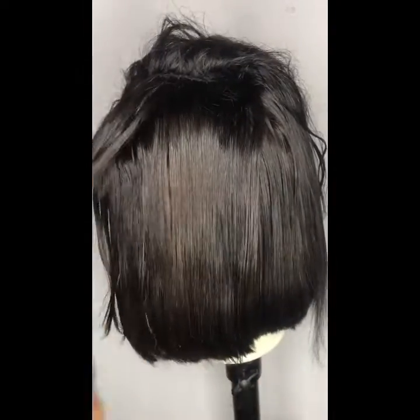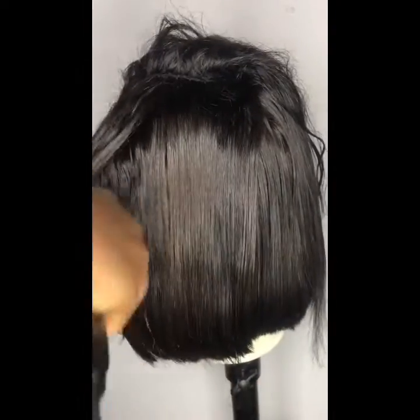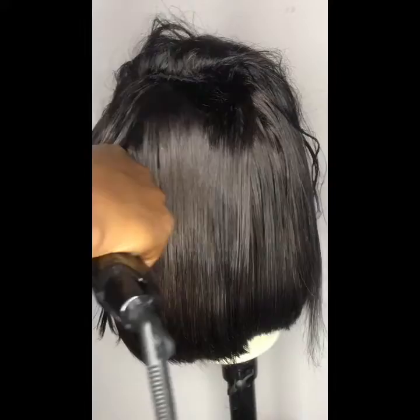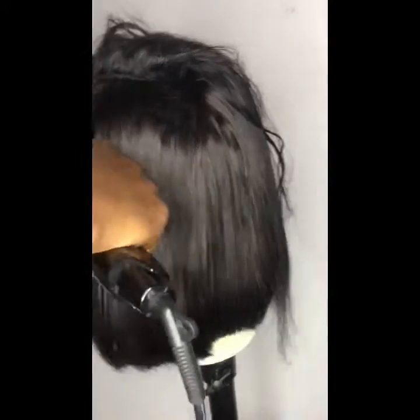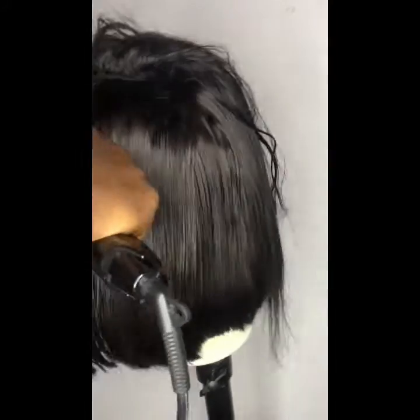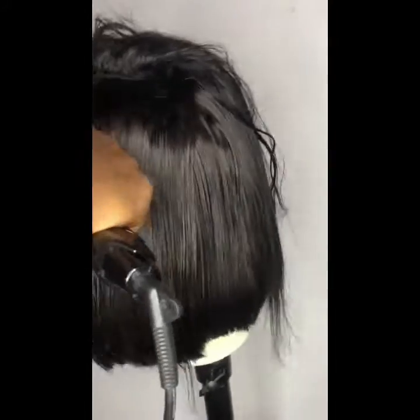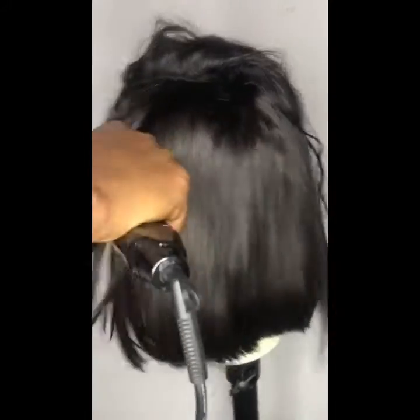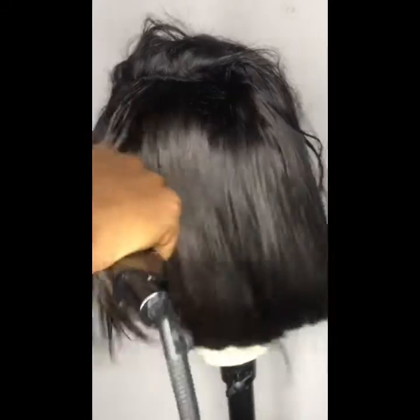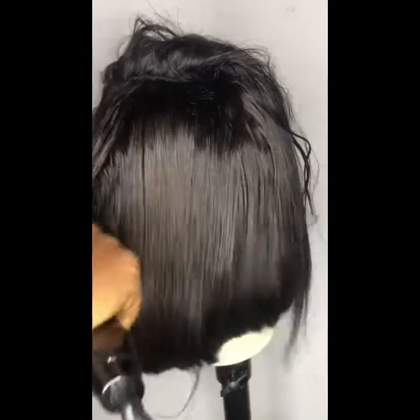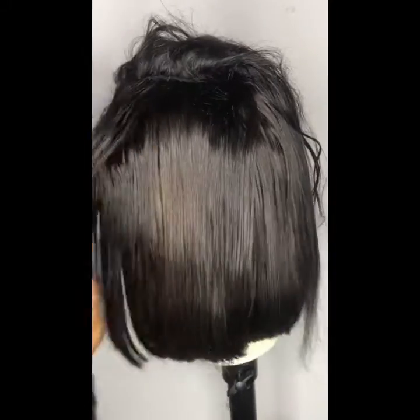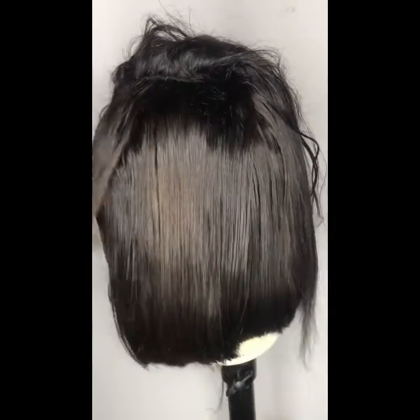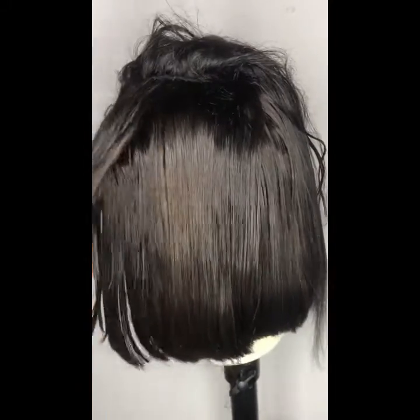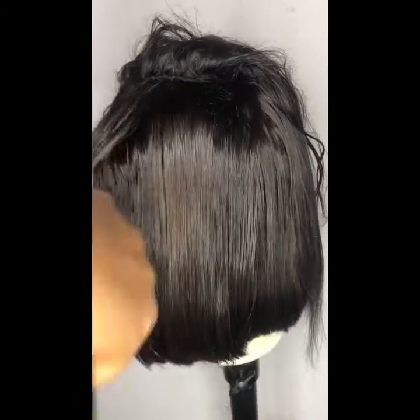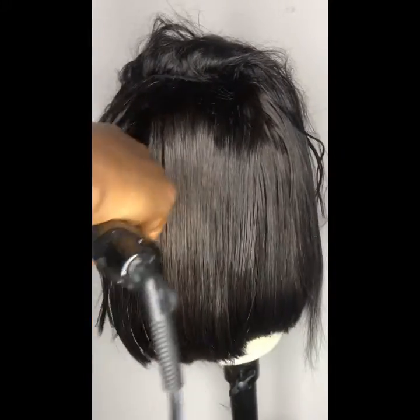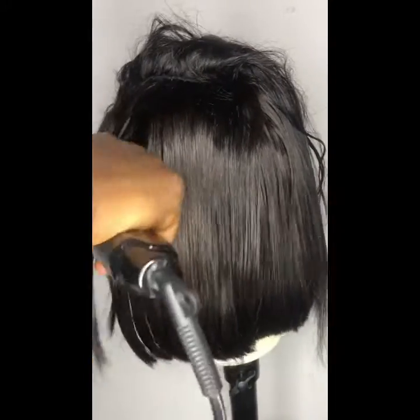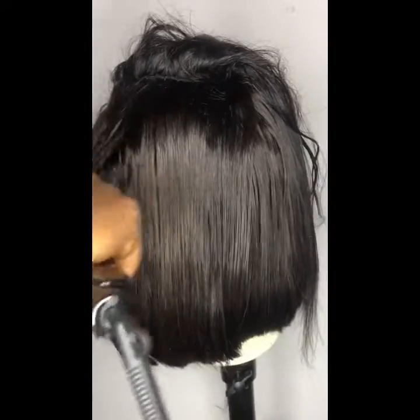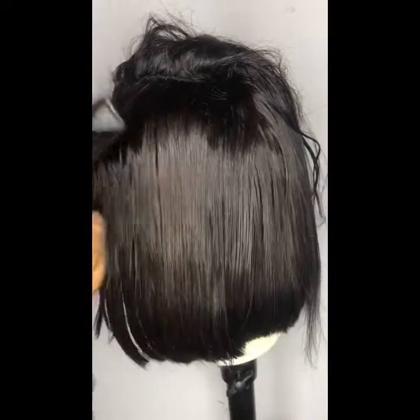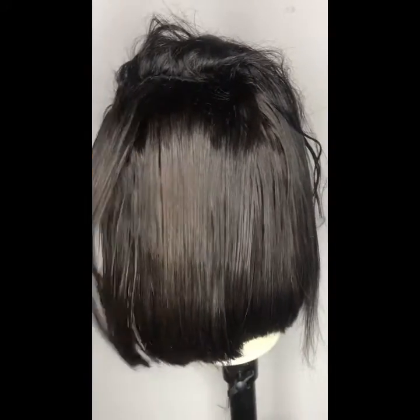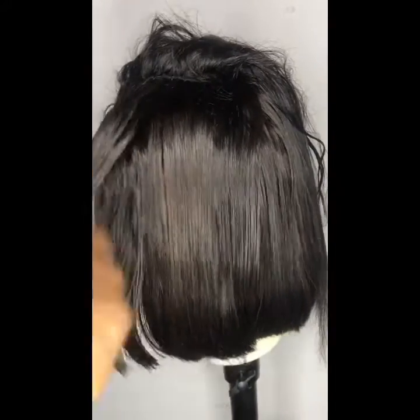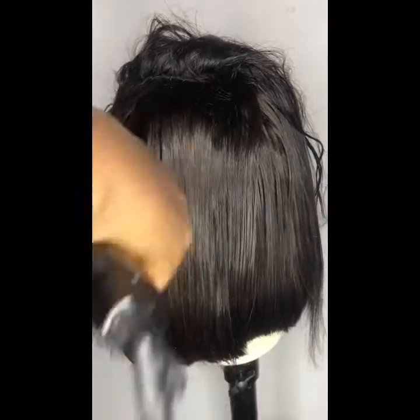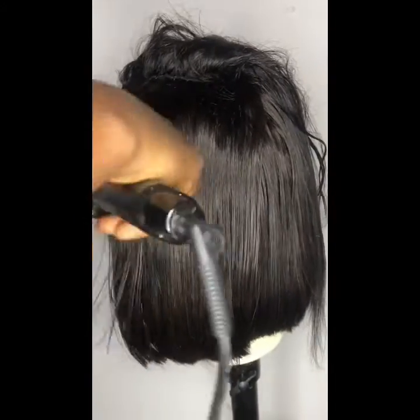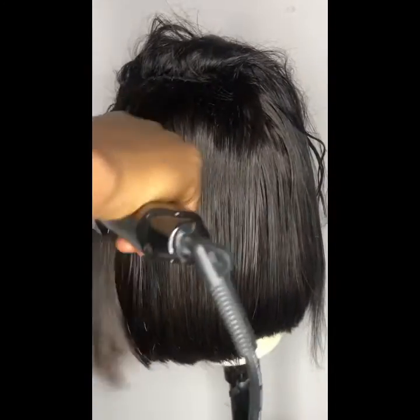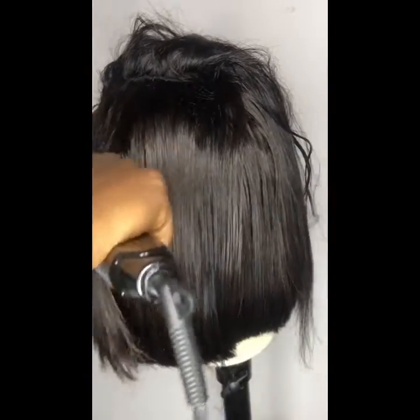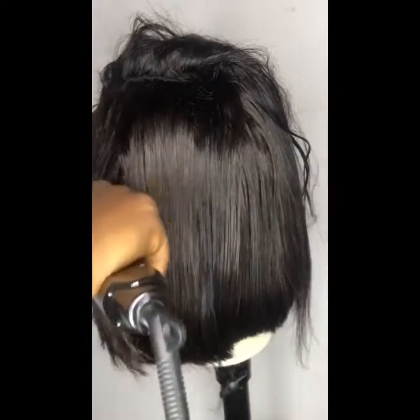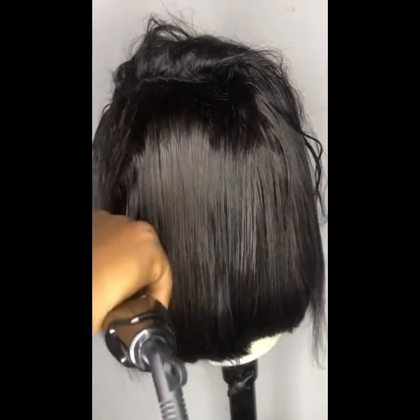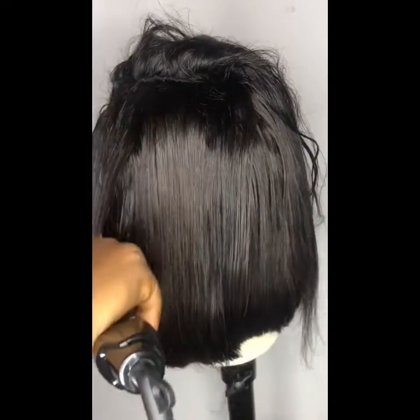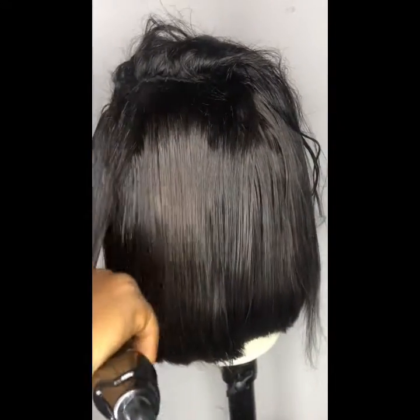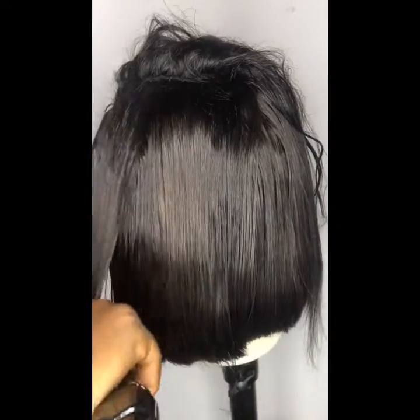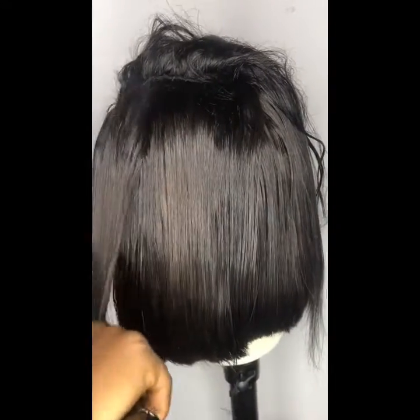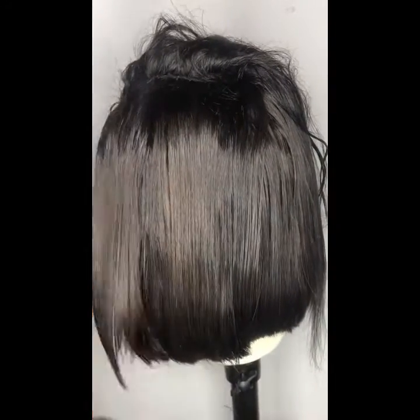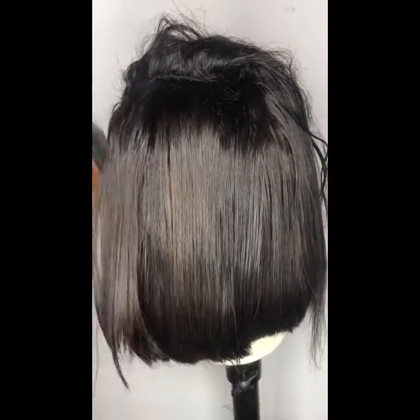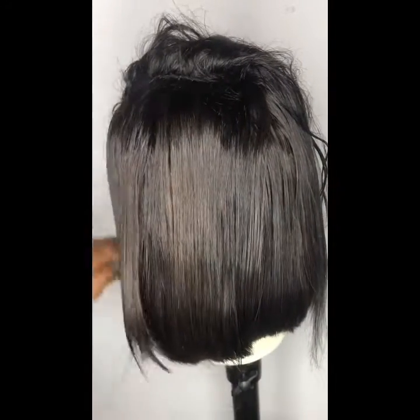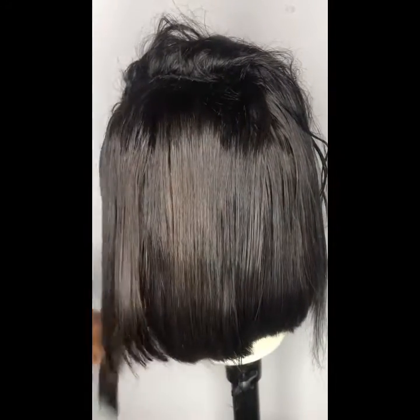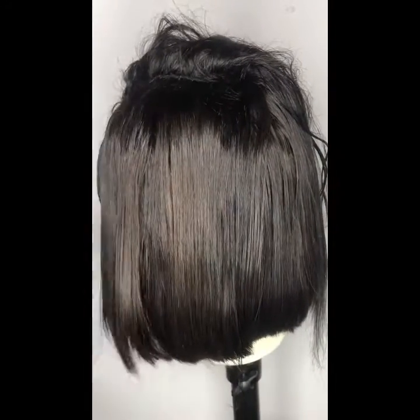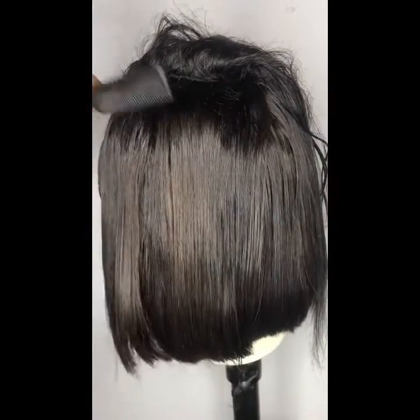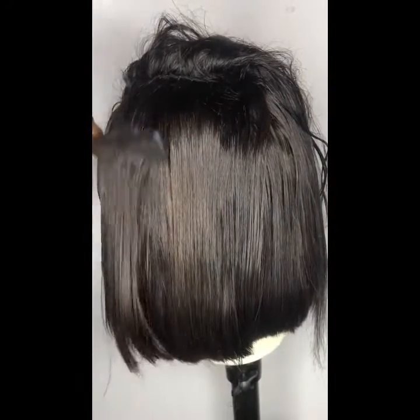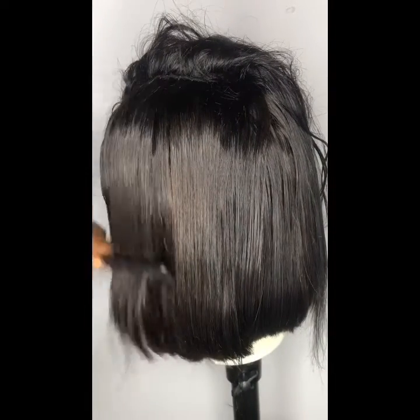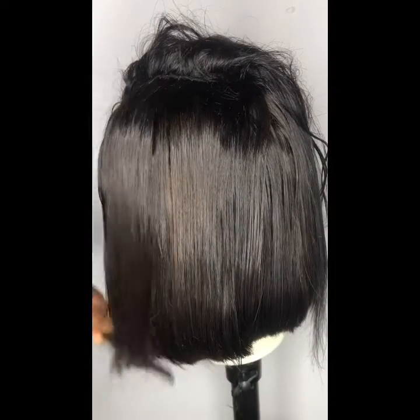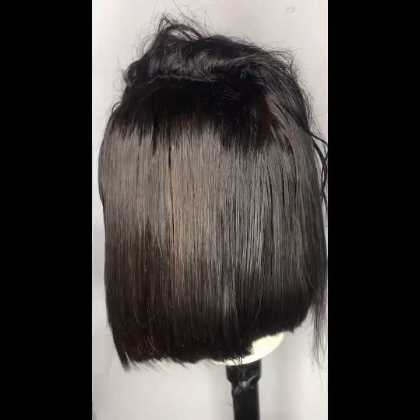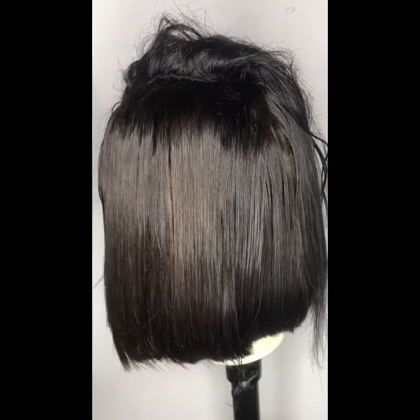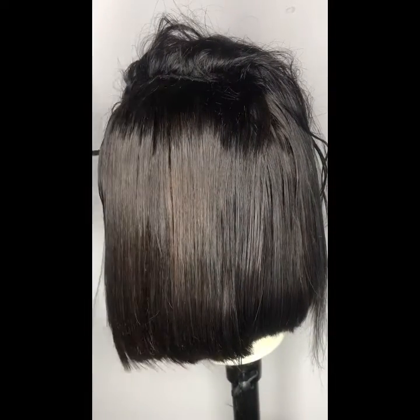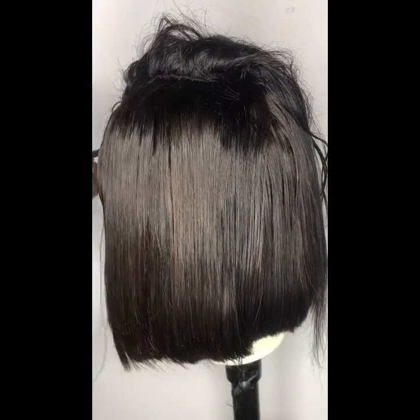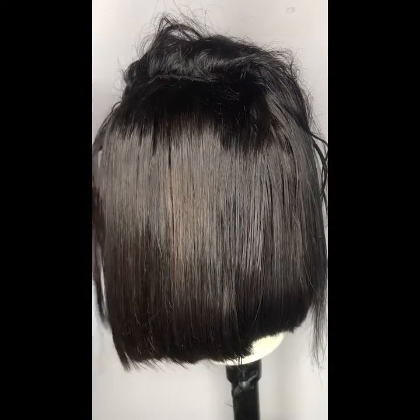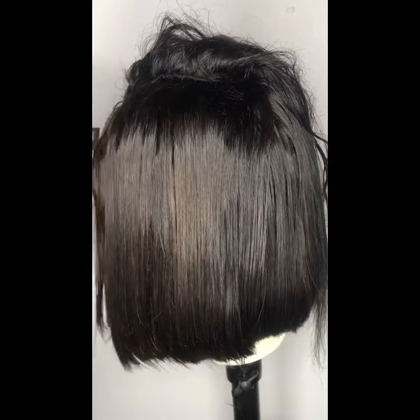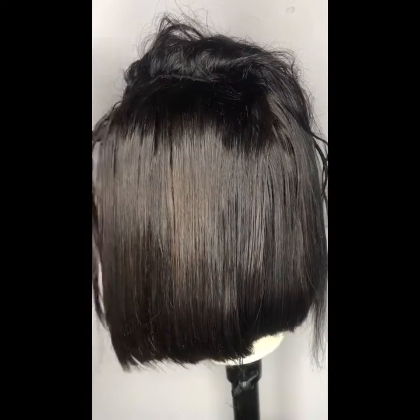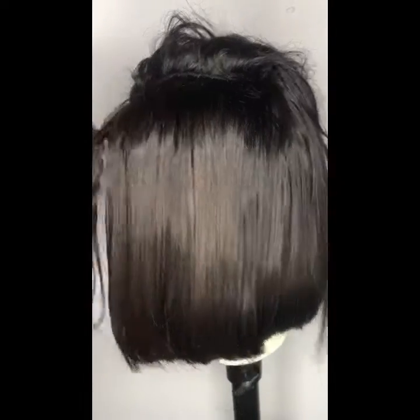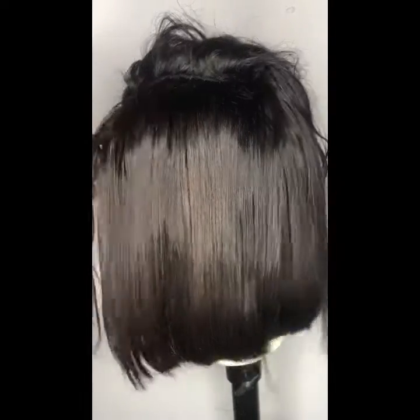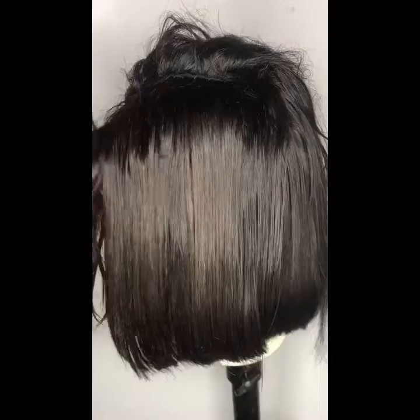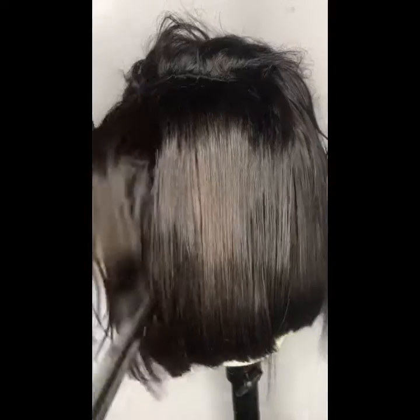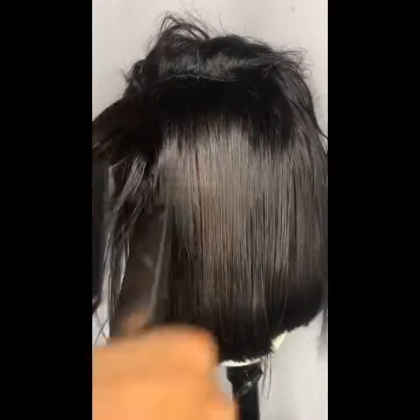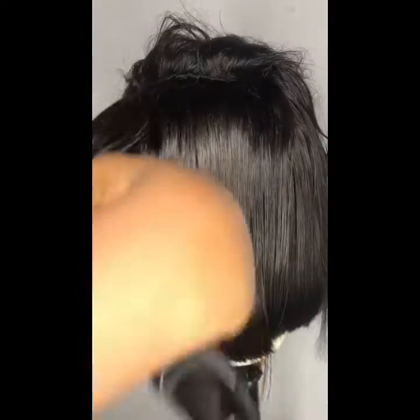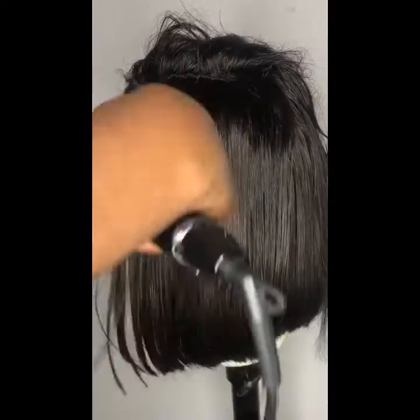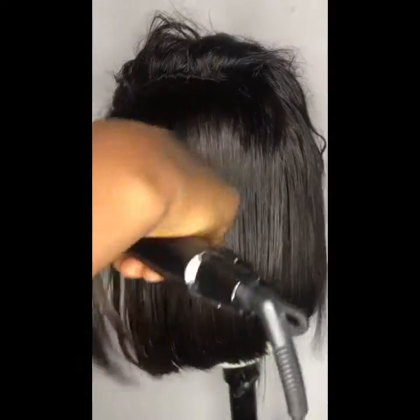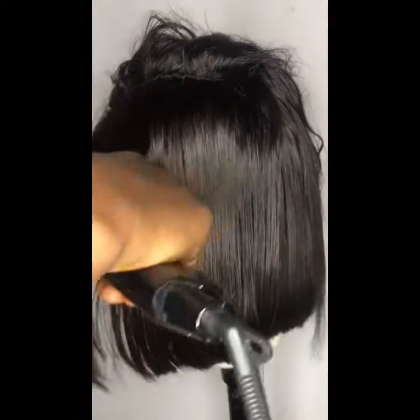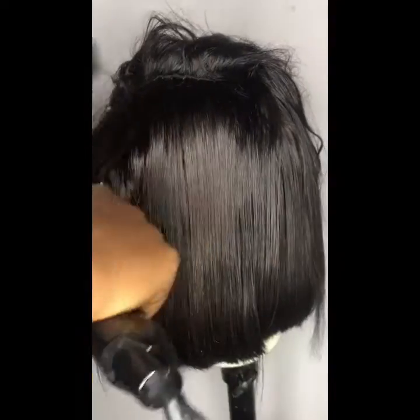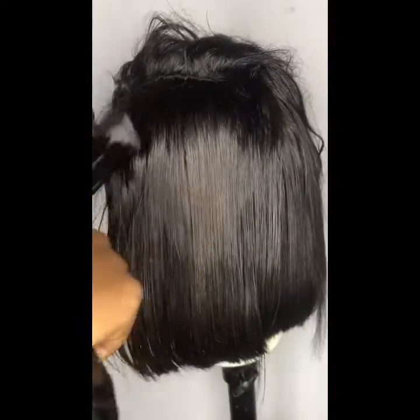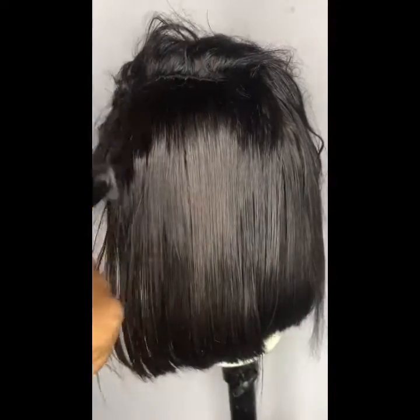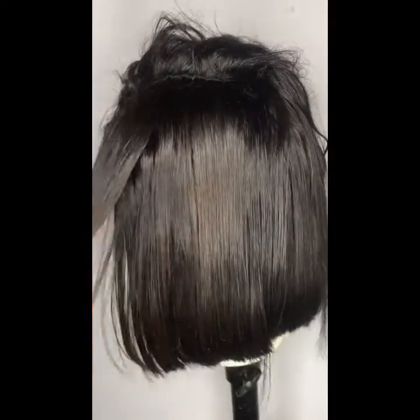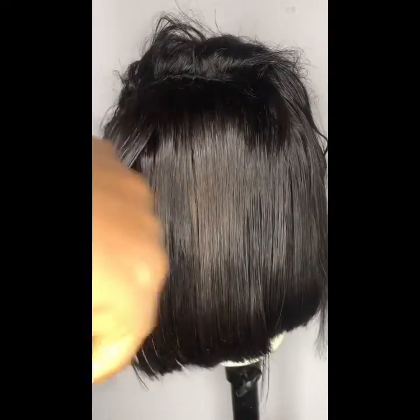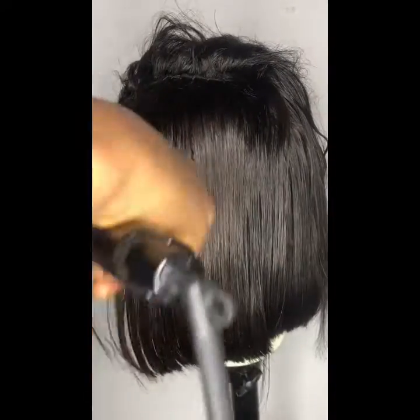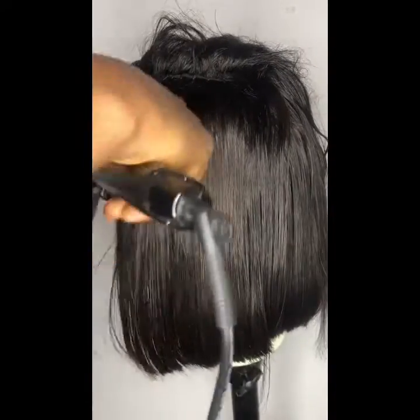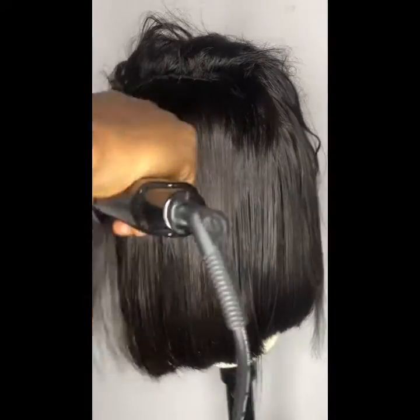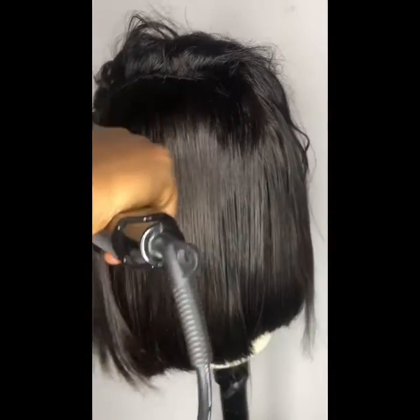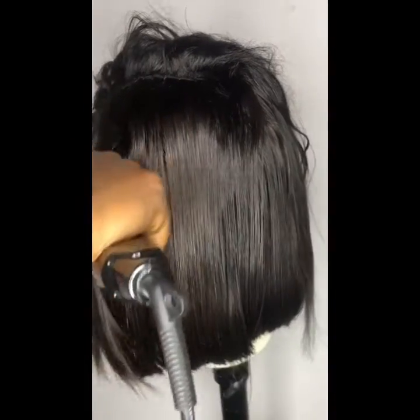After I'm done straightening, I make sure I use my hot comb to make the closure area flatter. That's it.